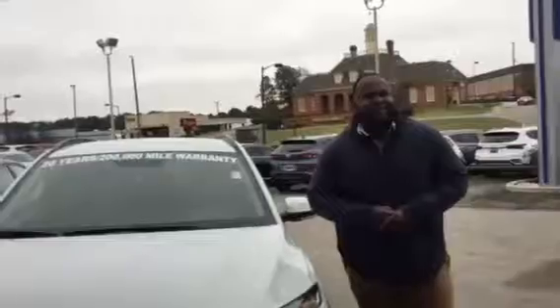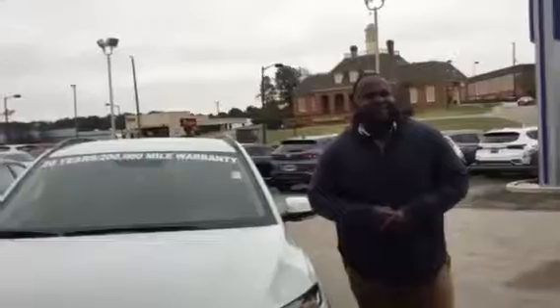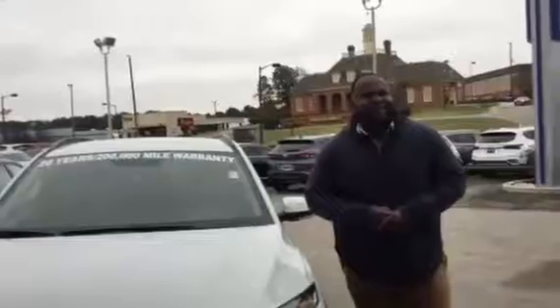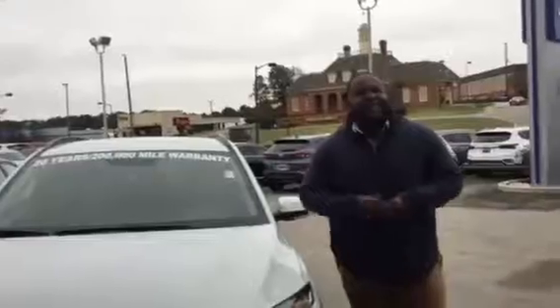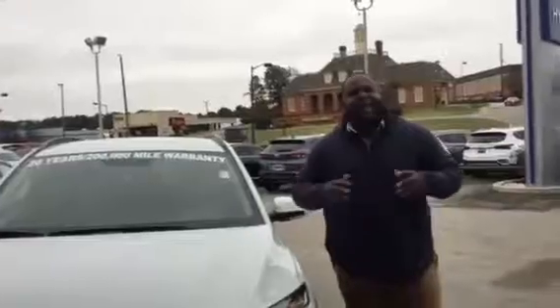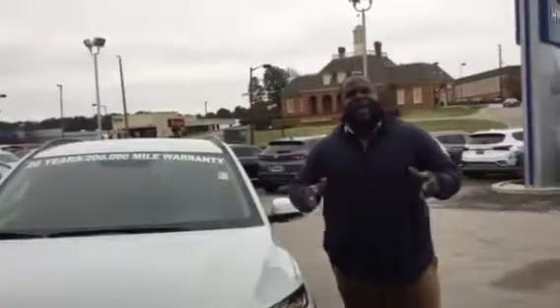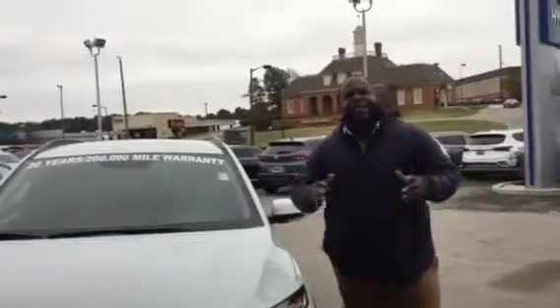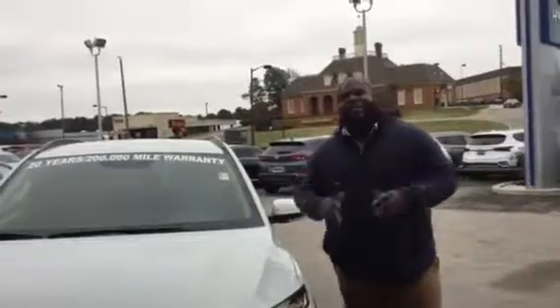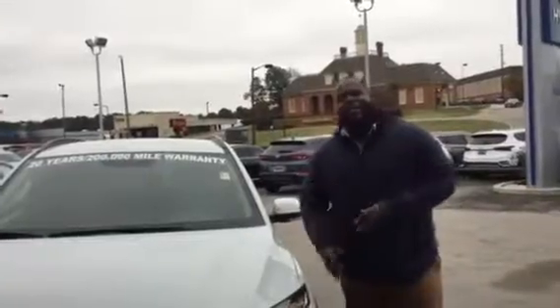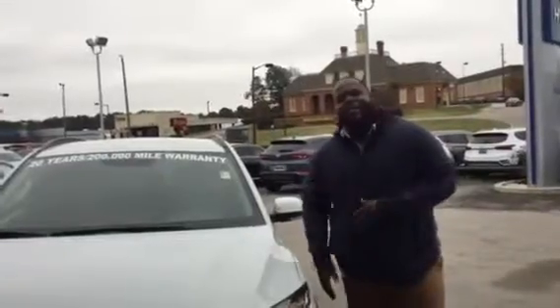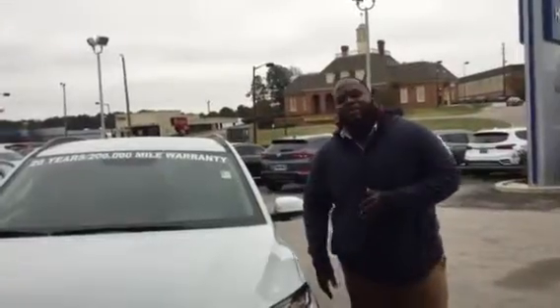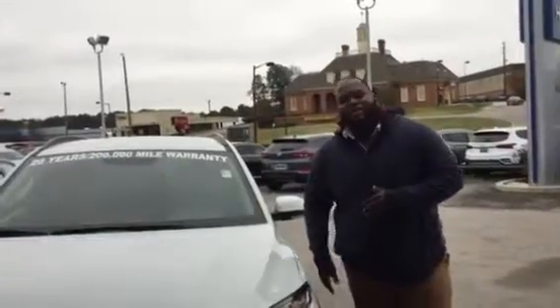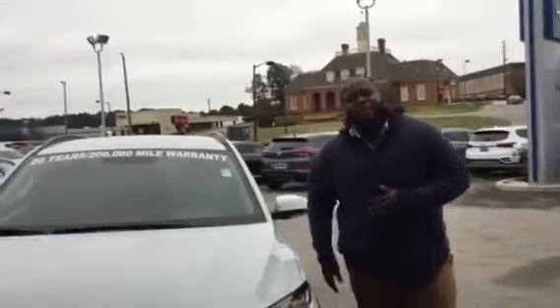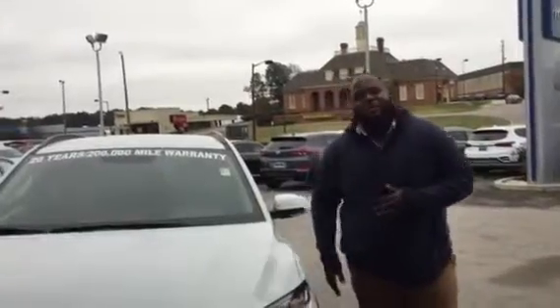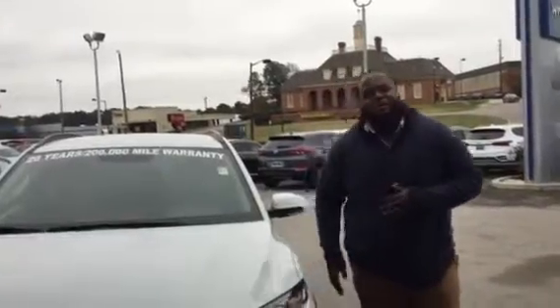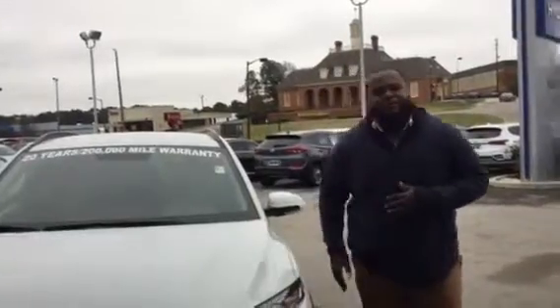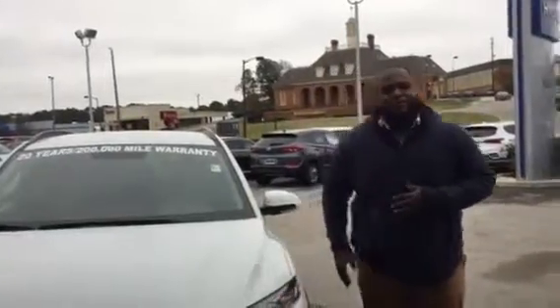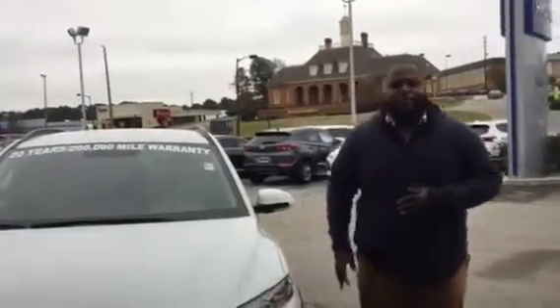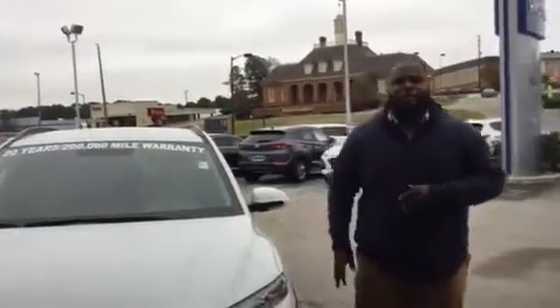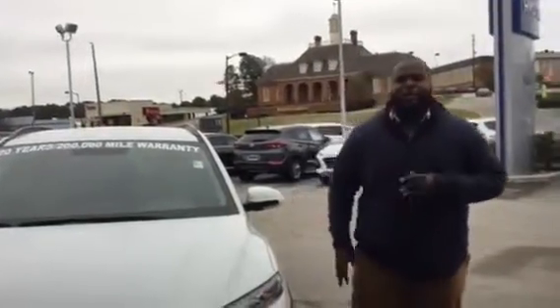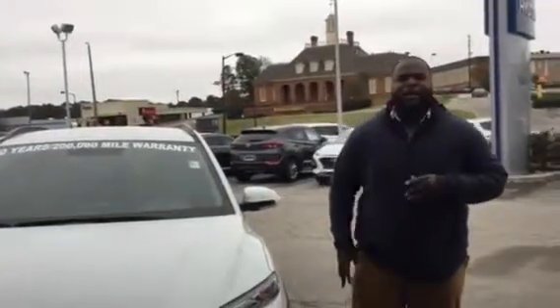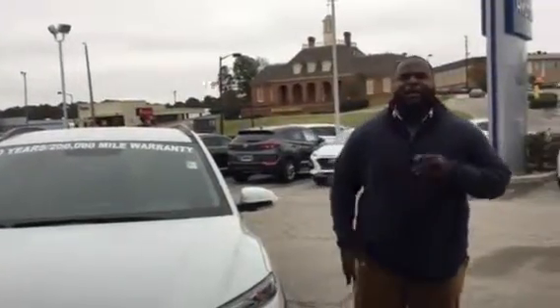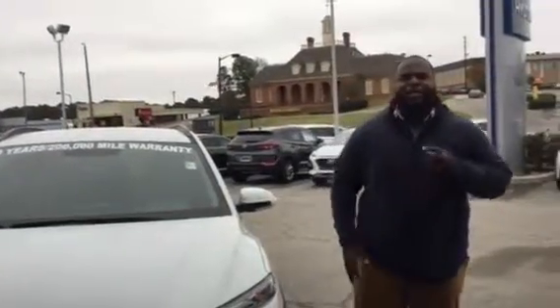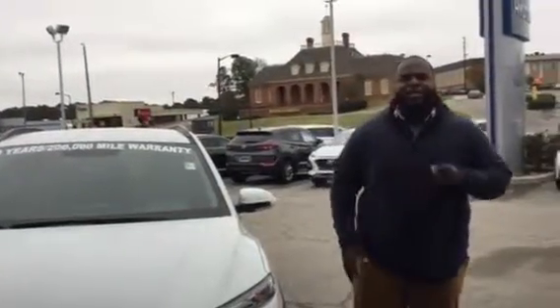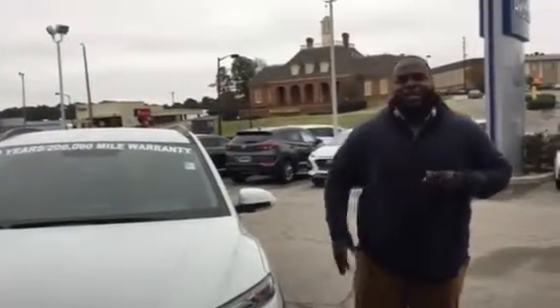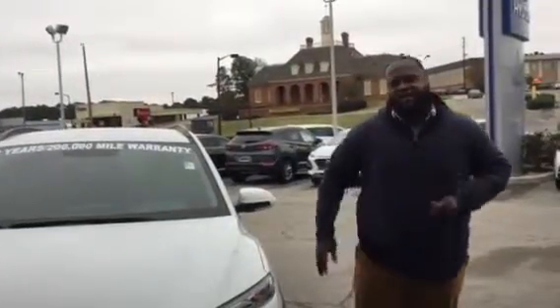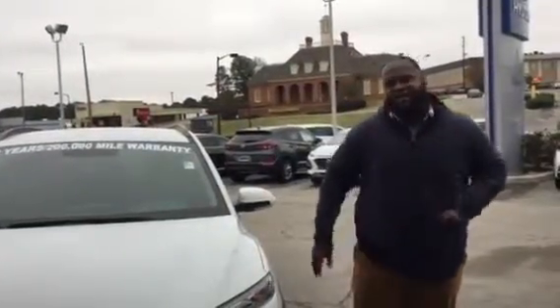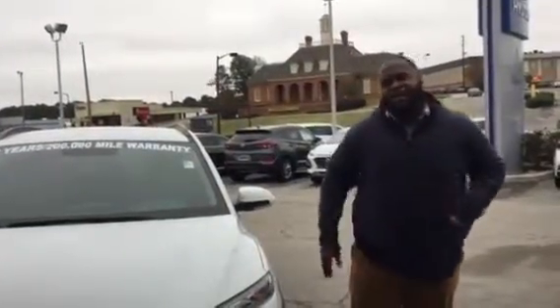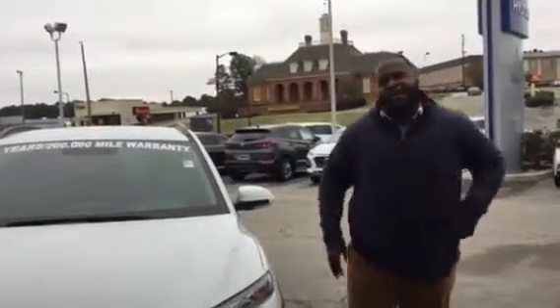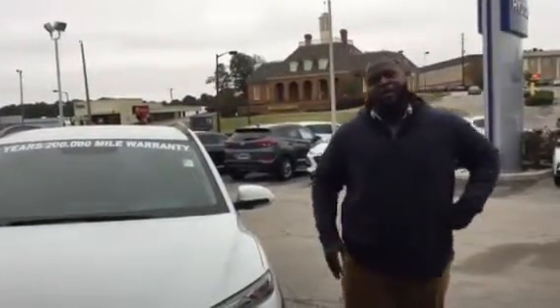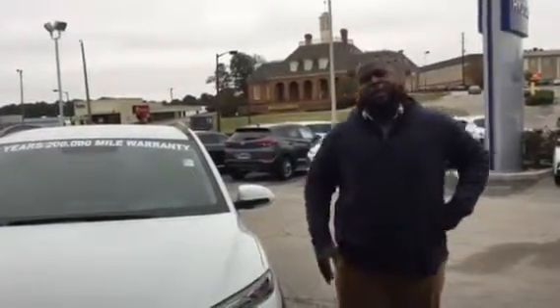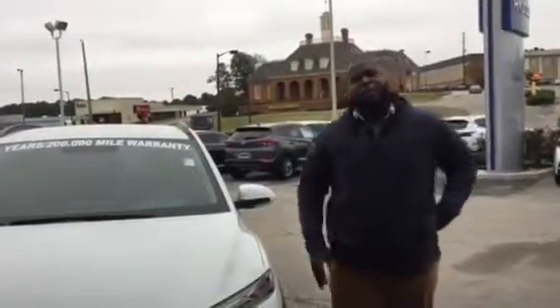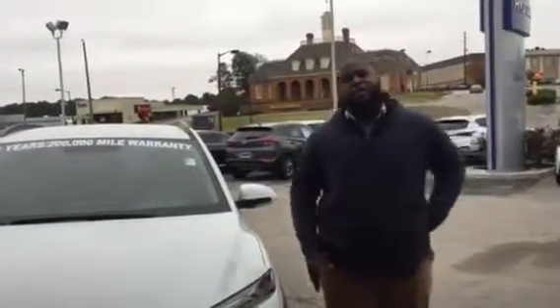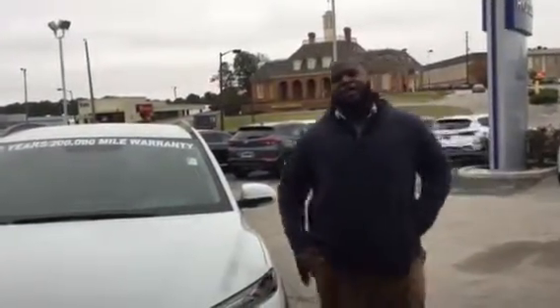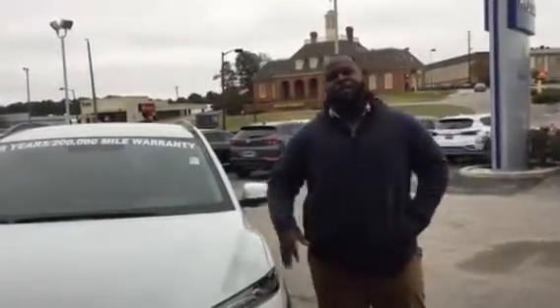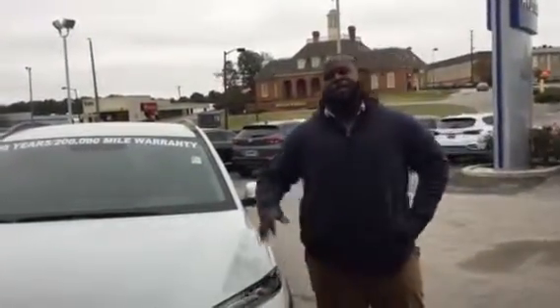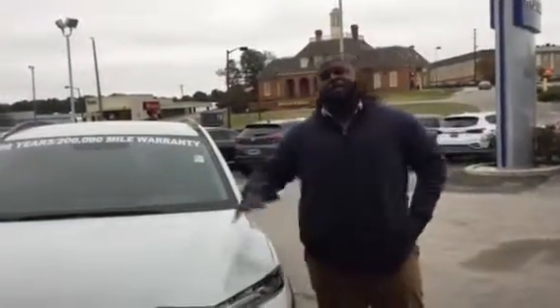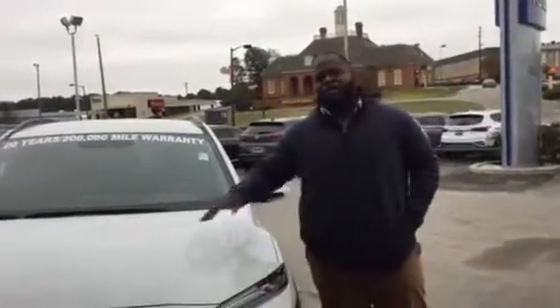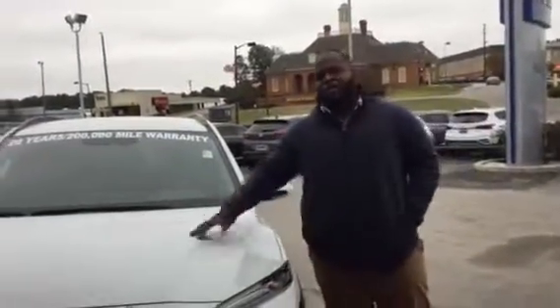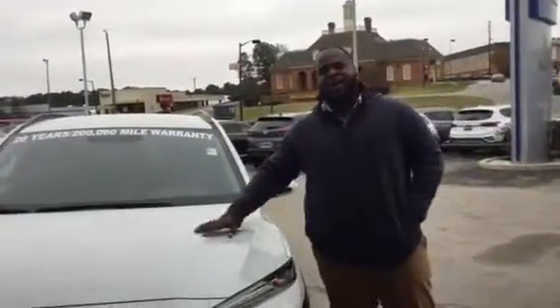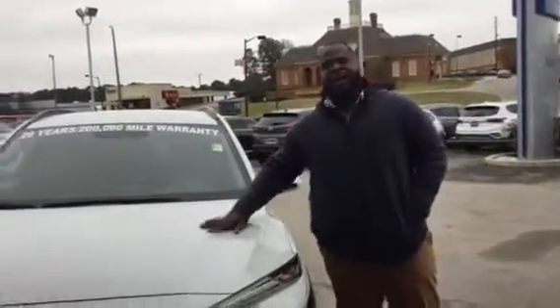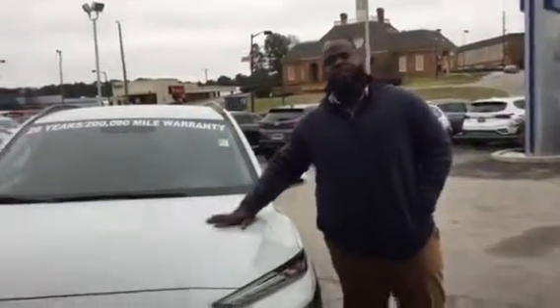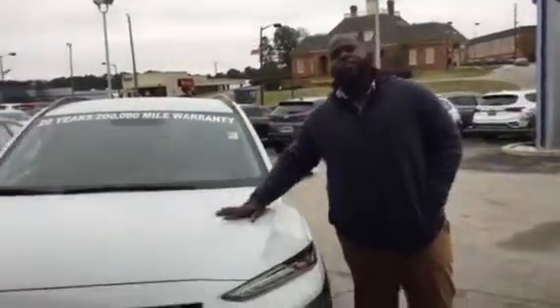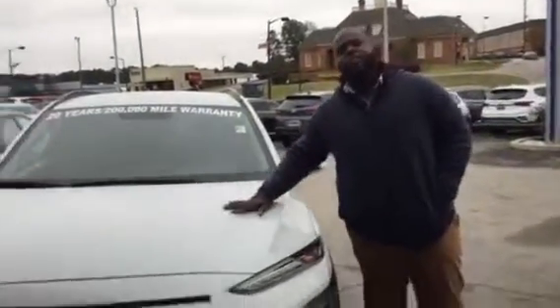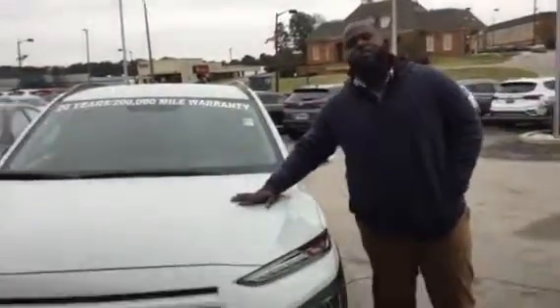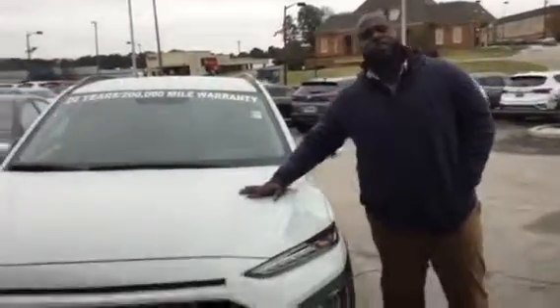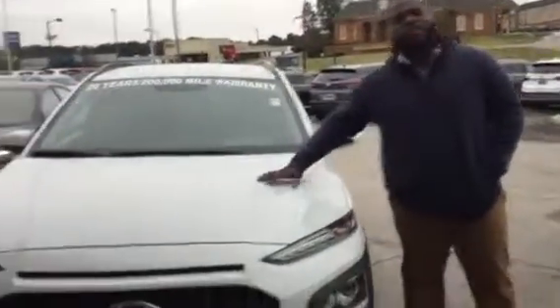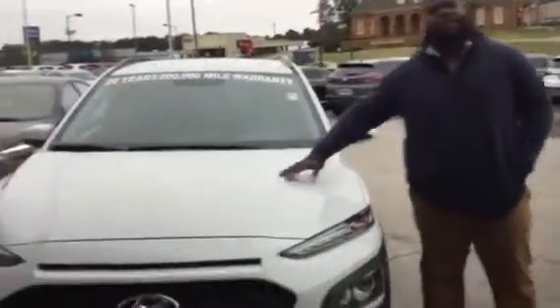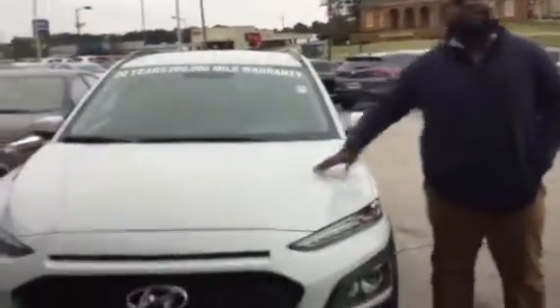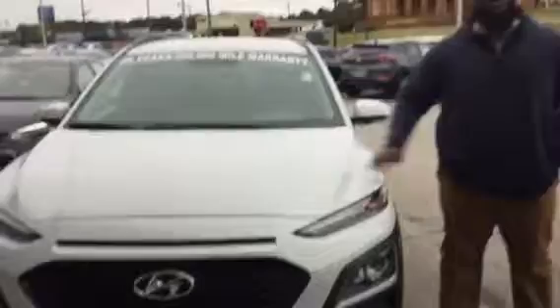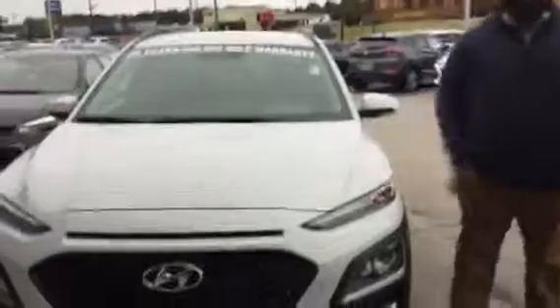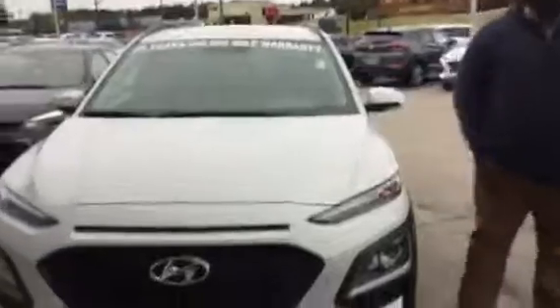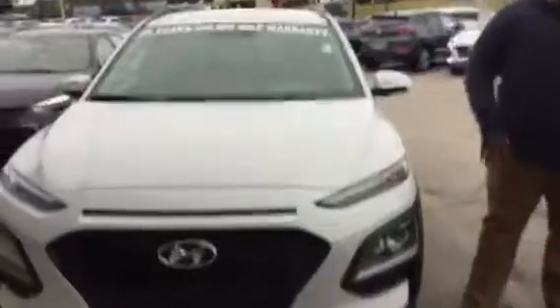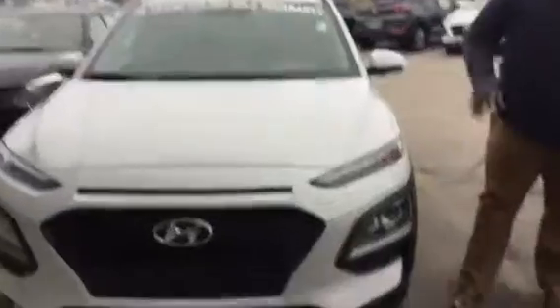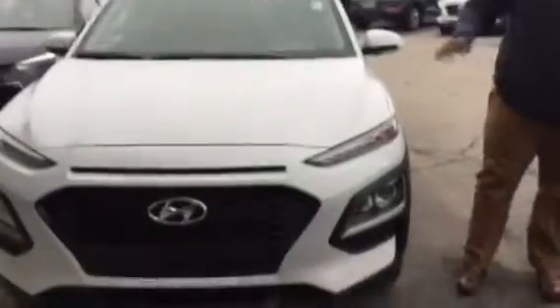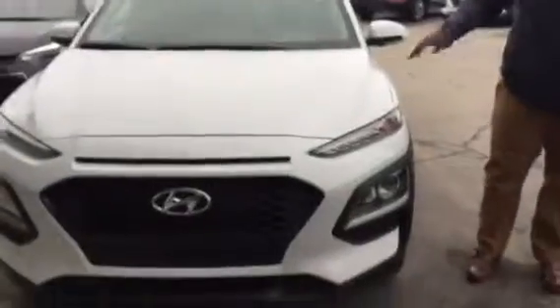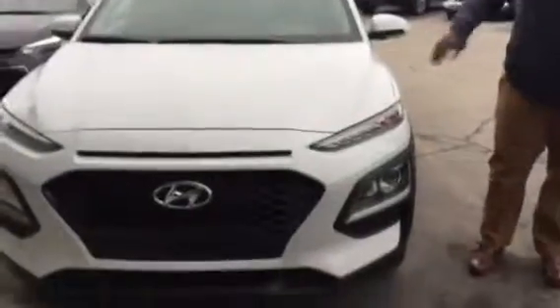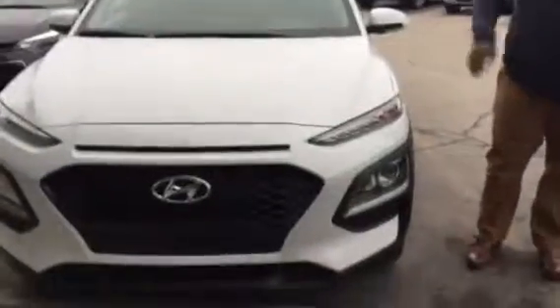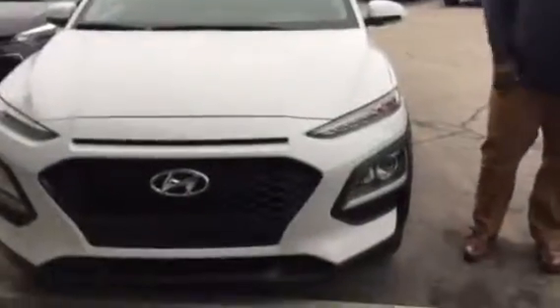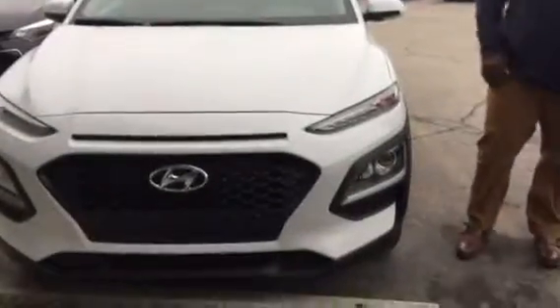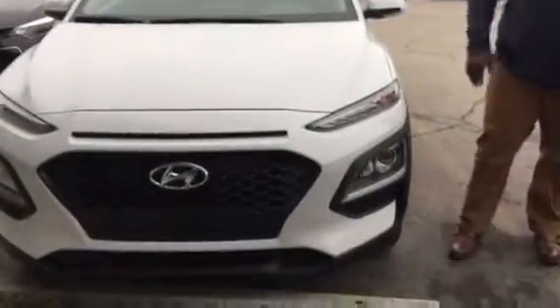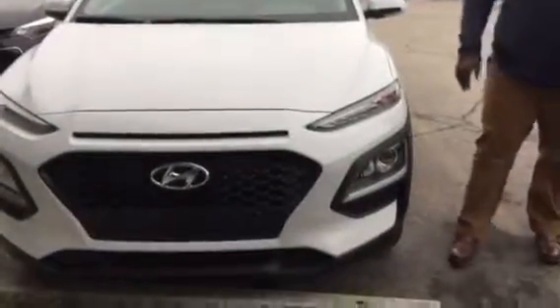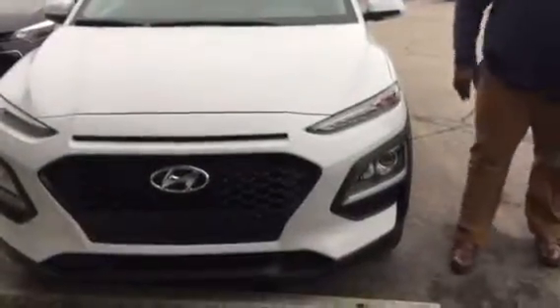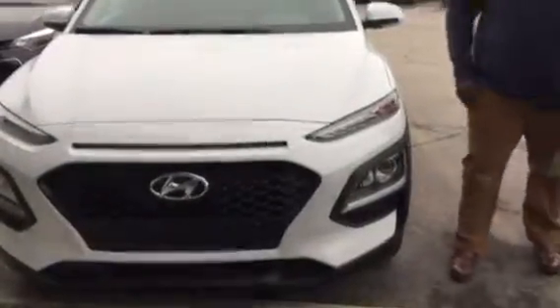Hey Tammy, it's Xavier here from Tamron Hyundai. Thank you for your inquiry on the Kona. As you can see, I have one pulled up right behind me. This is a beautiful vehicle.